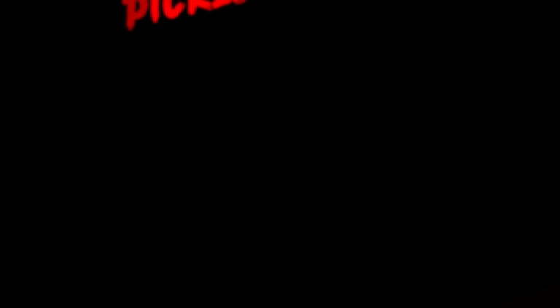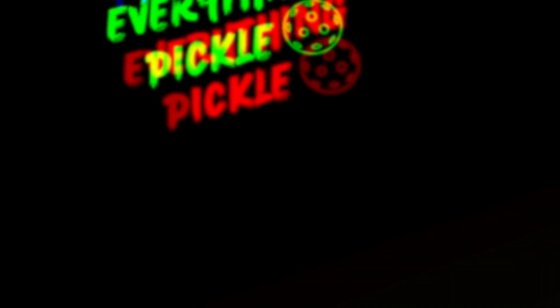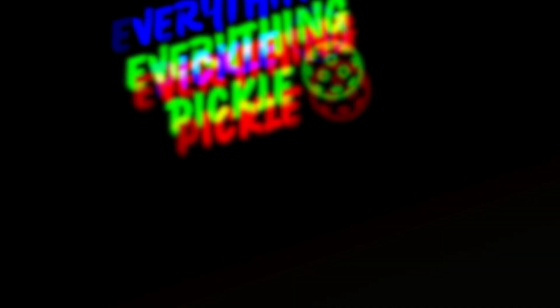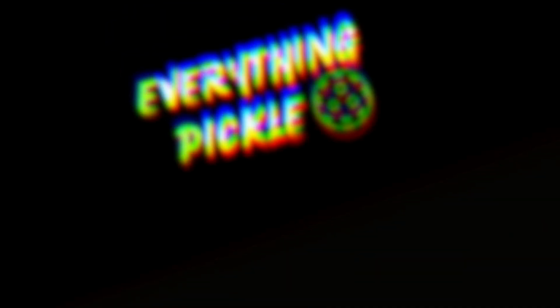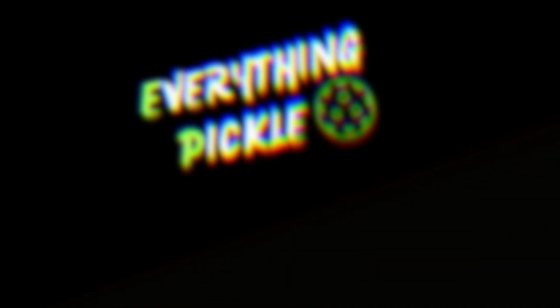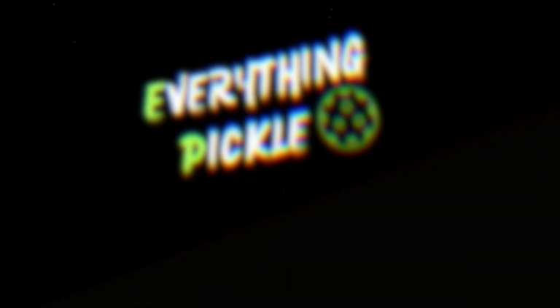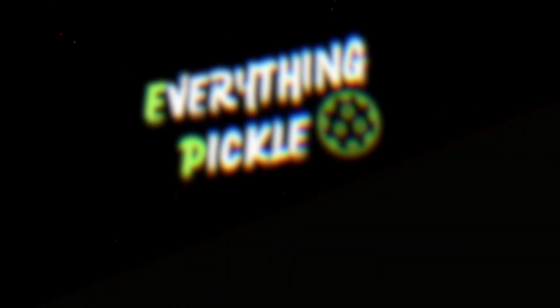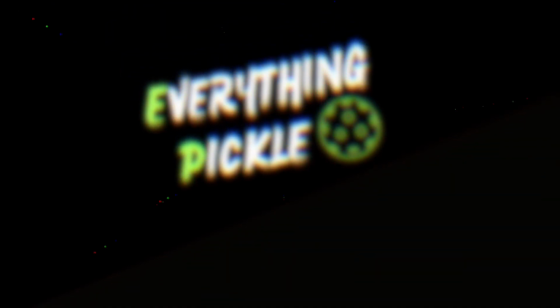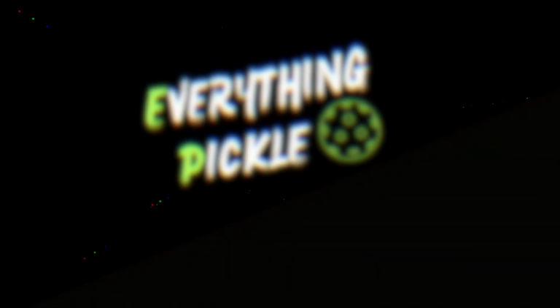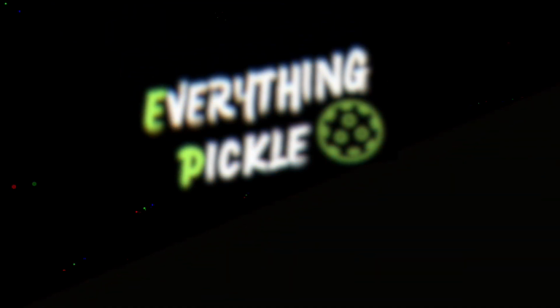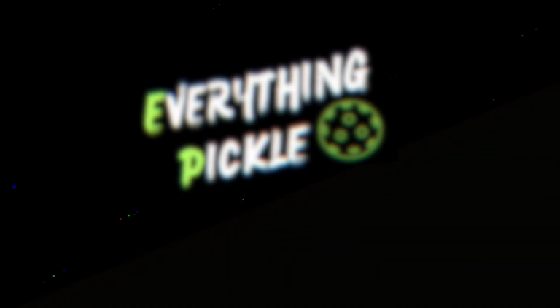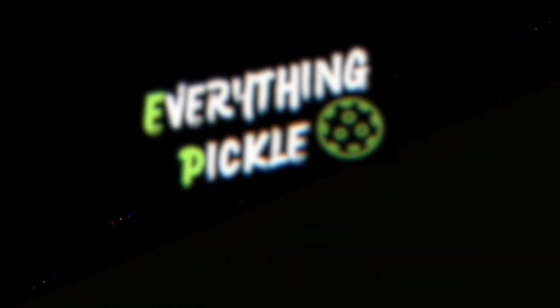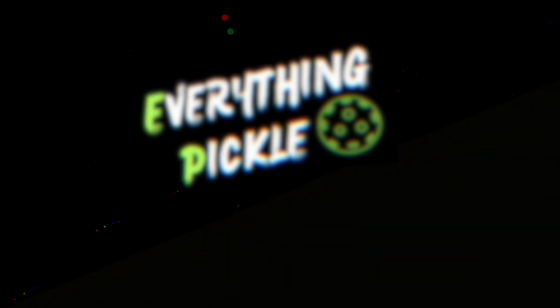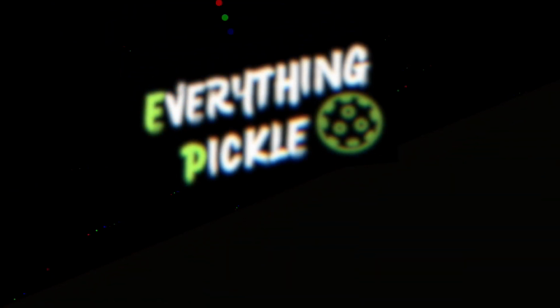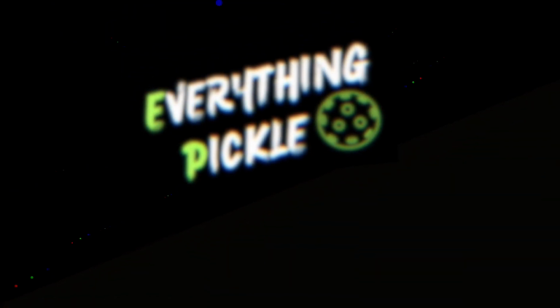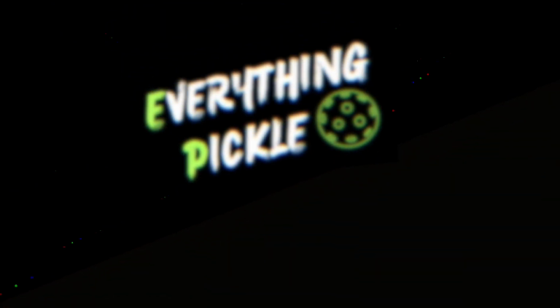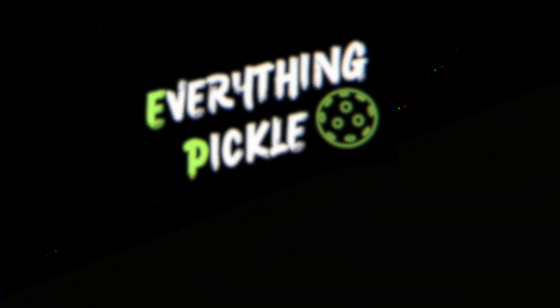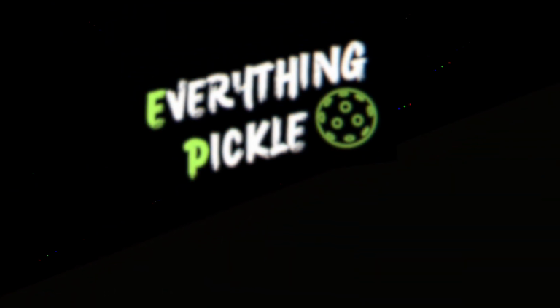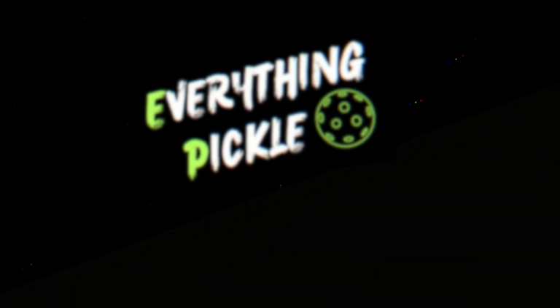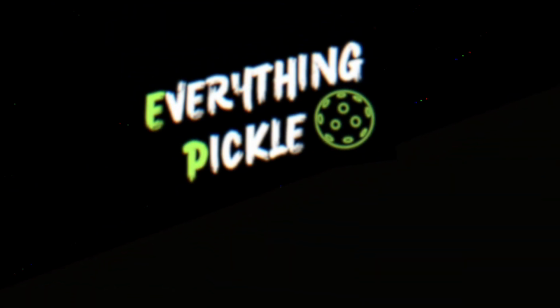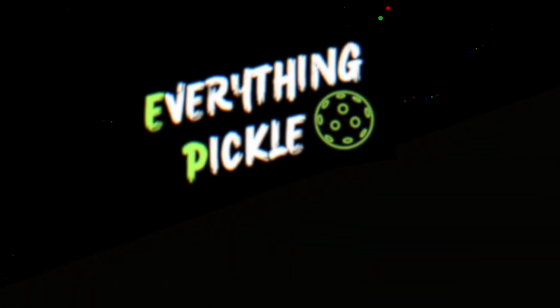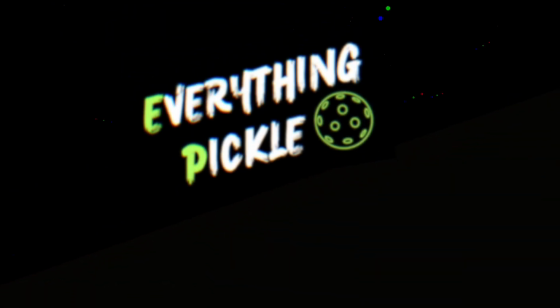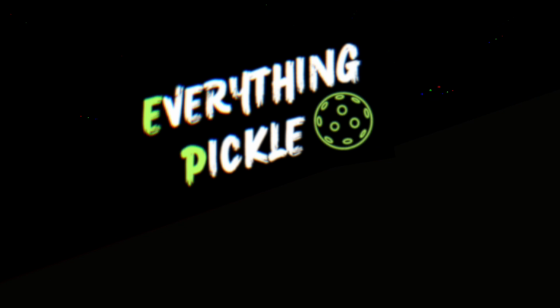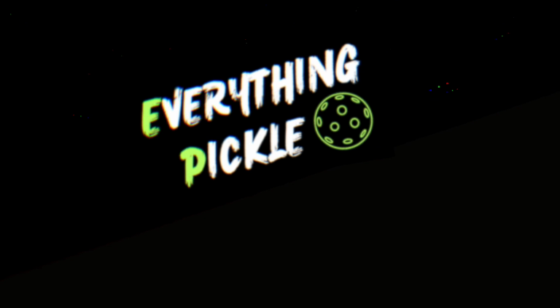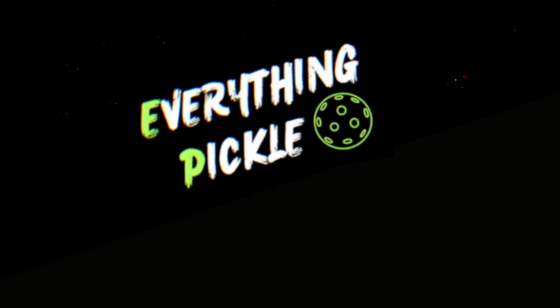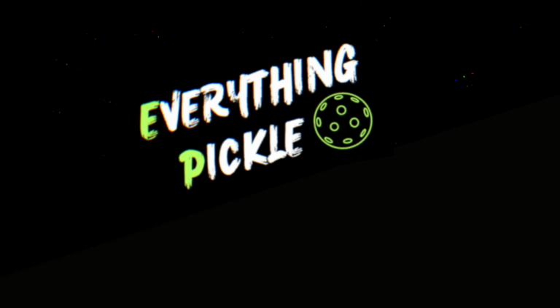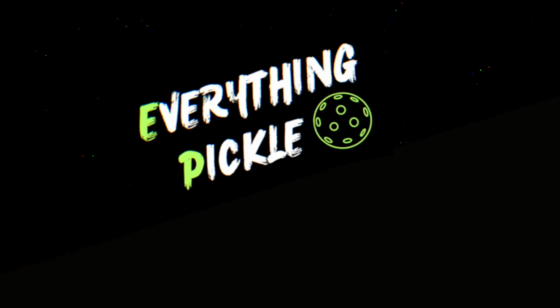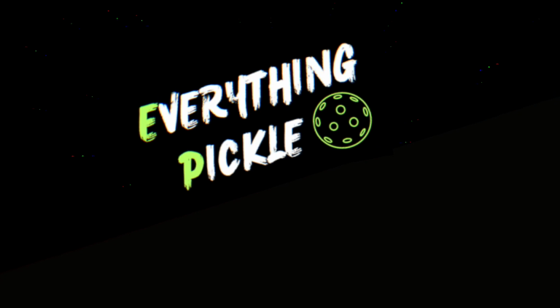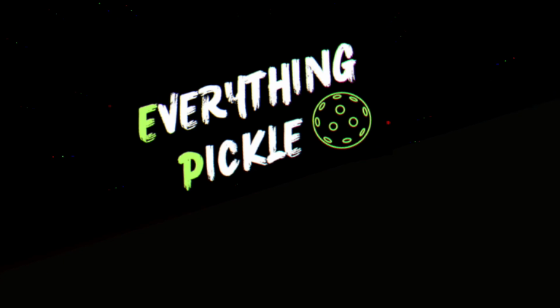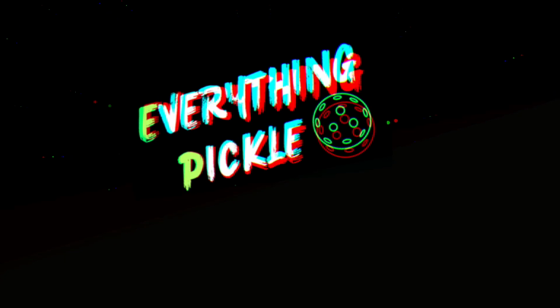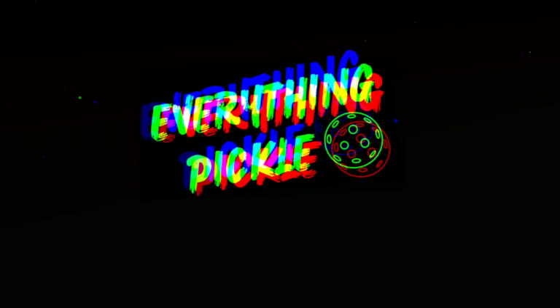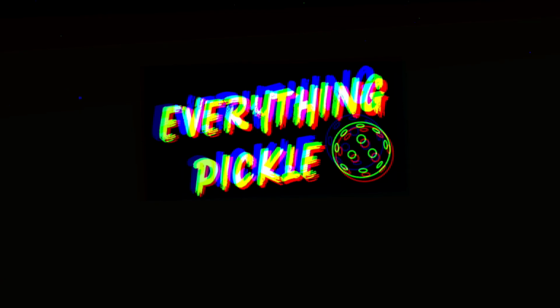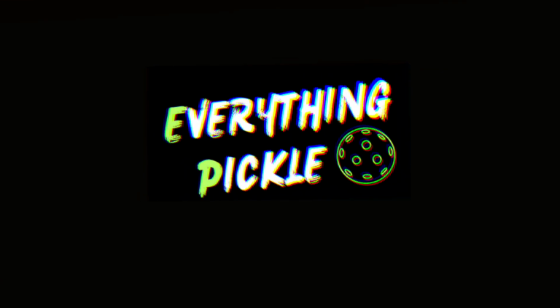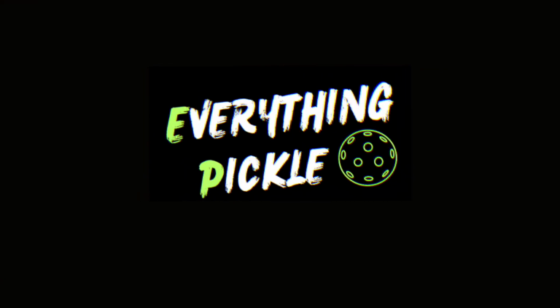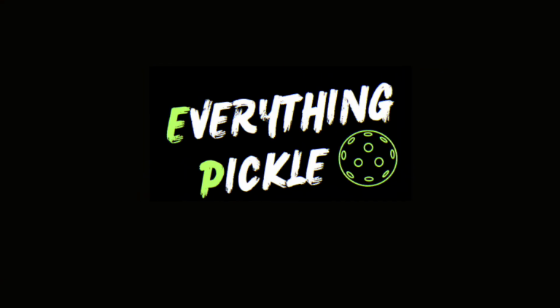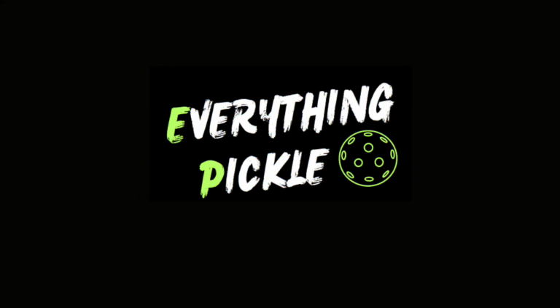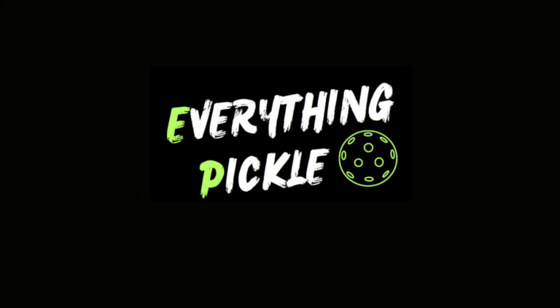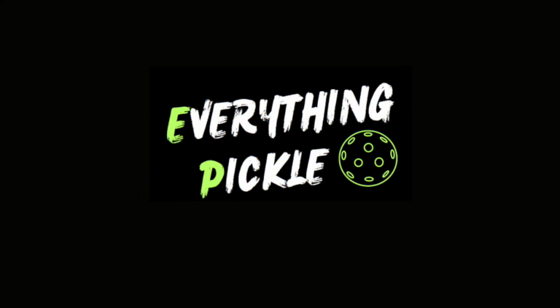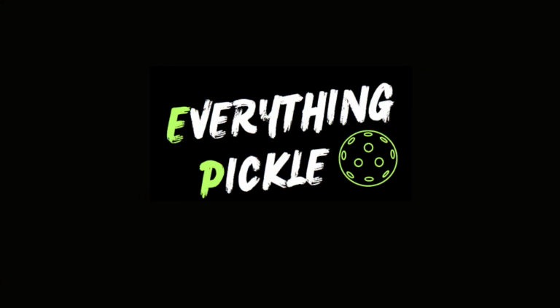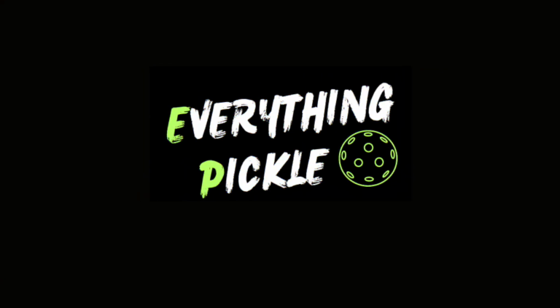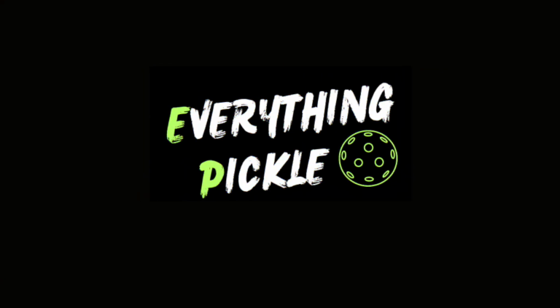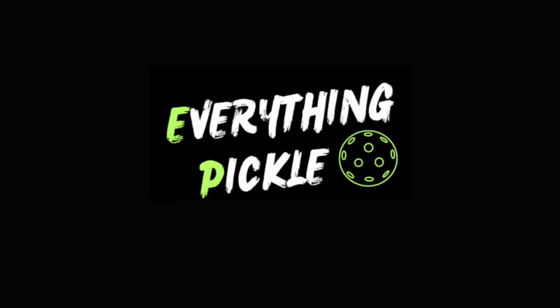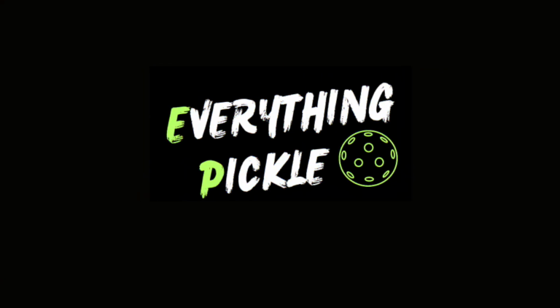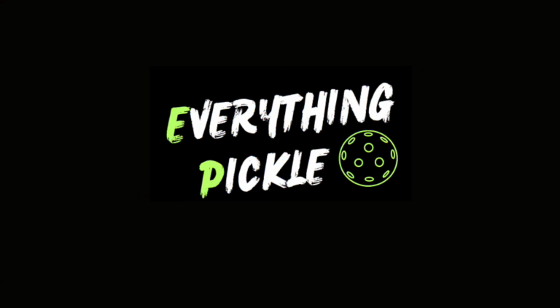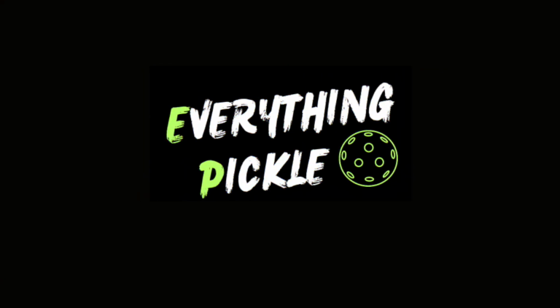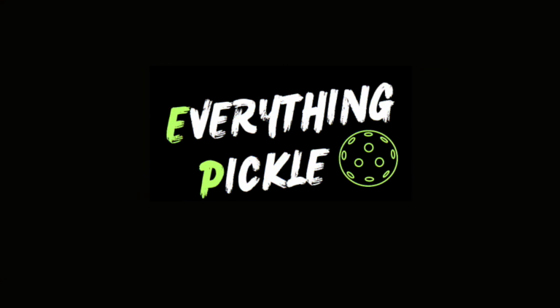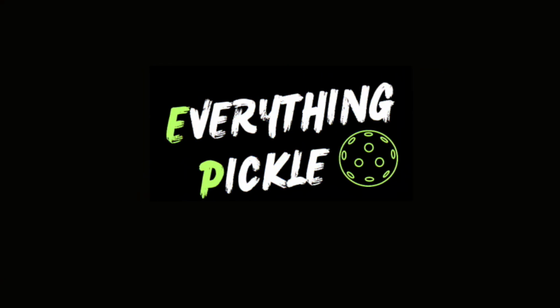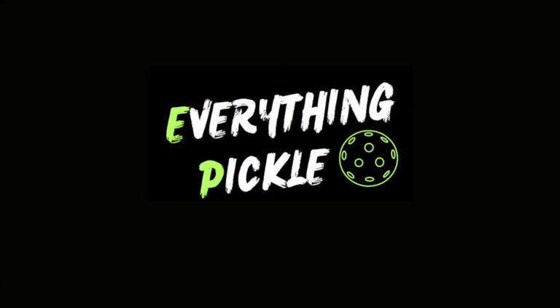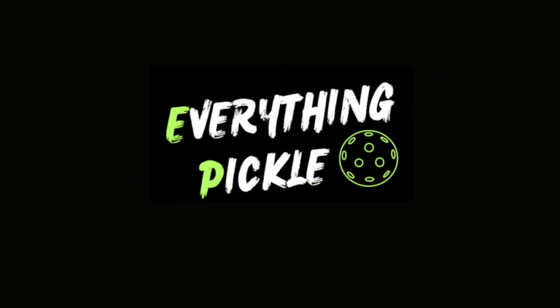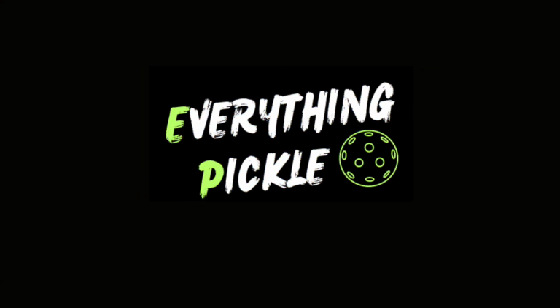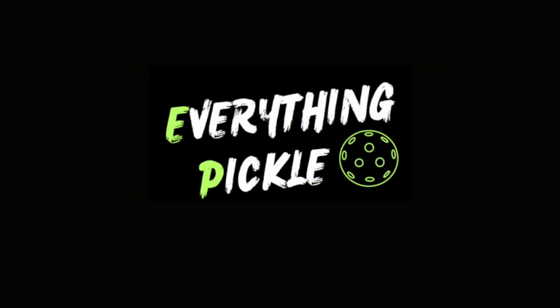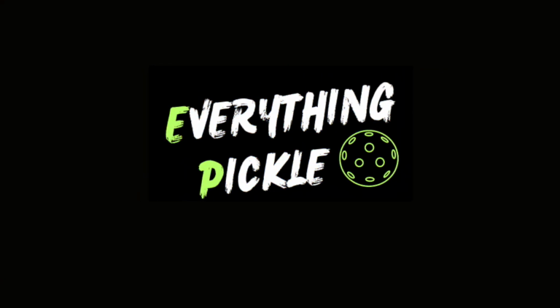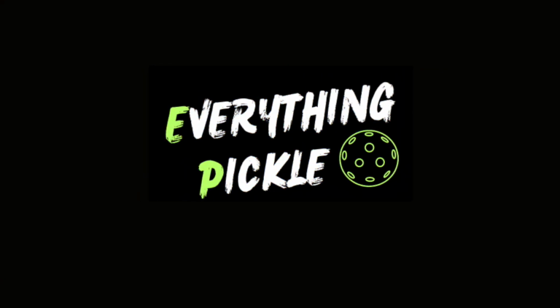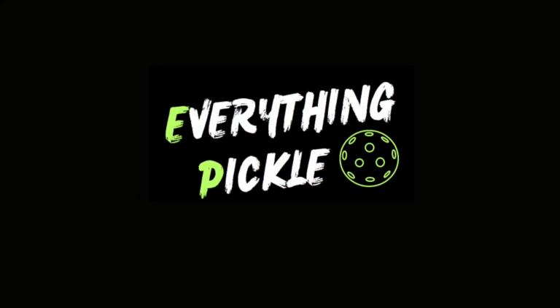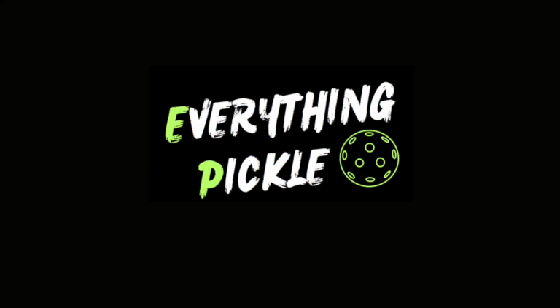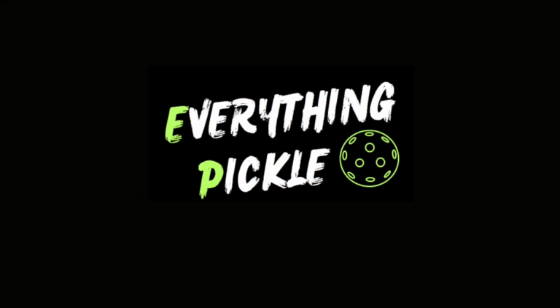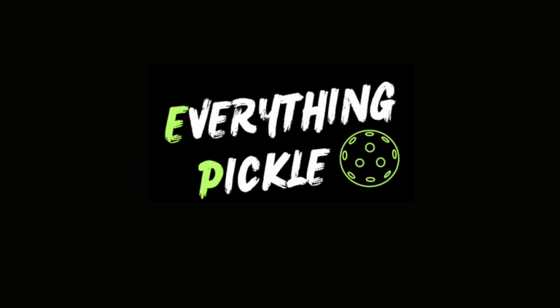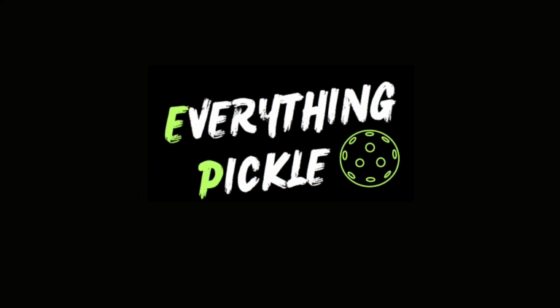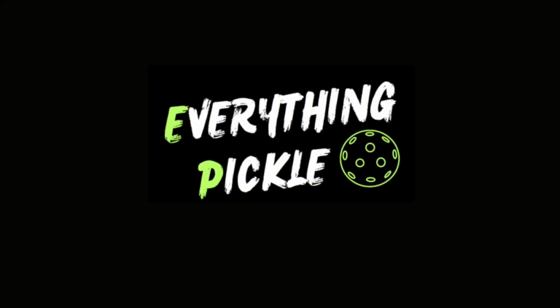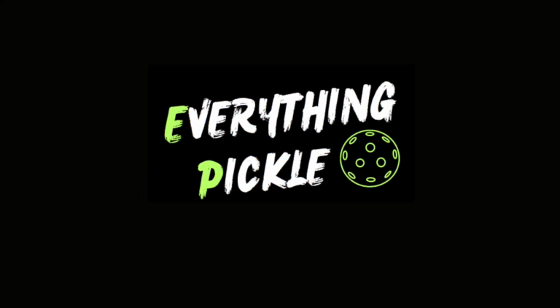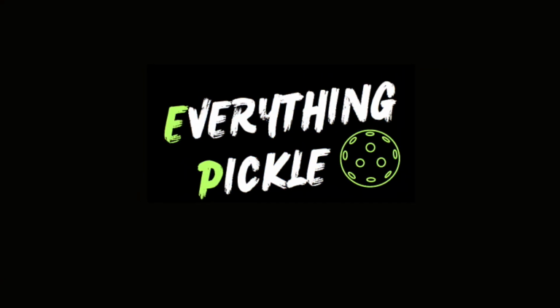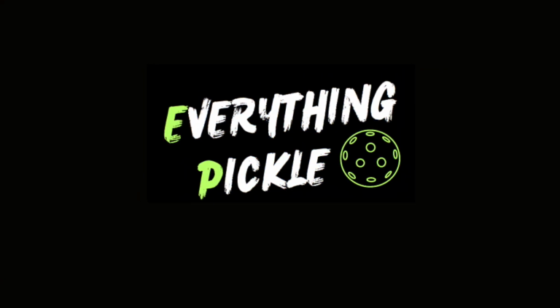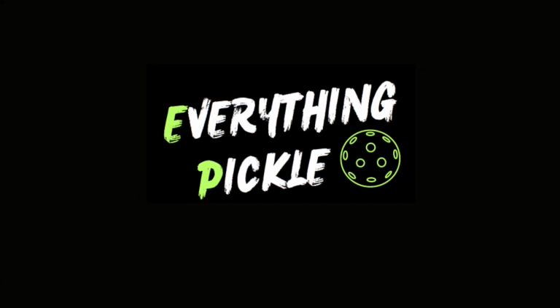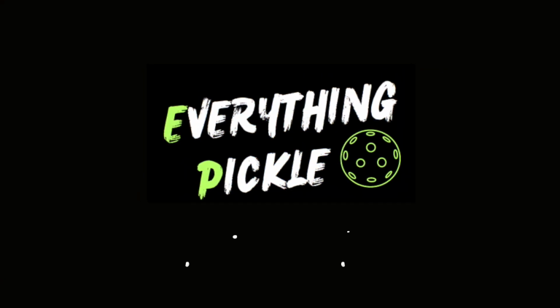That's a wrap. Up next is the Six Zero Double Black Diamond, and if you're curious about what's in the queue, check out my Instagram.